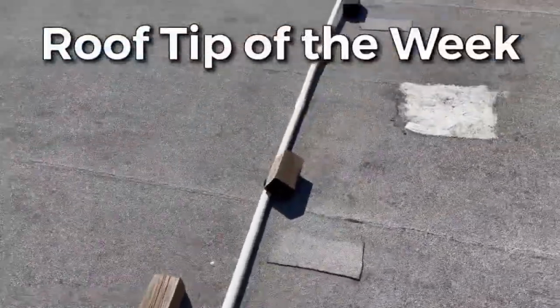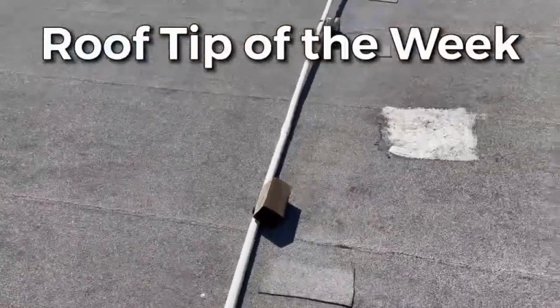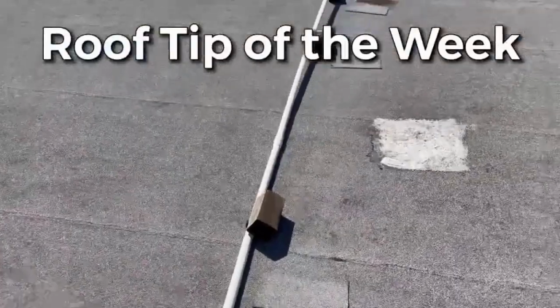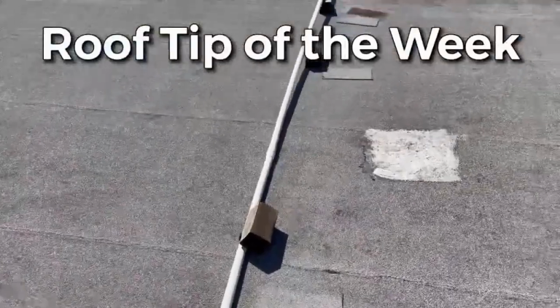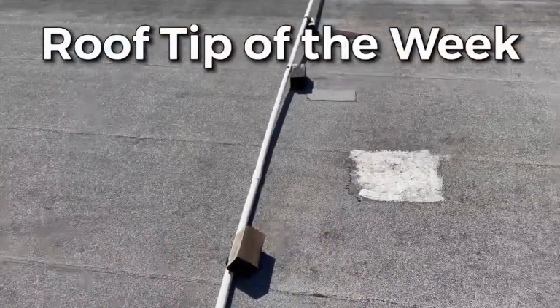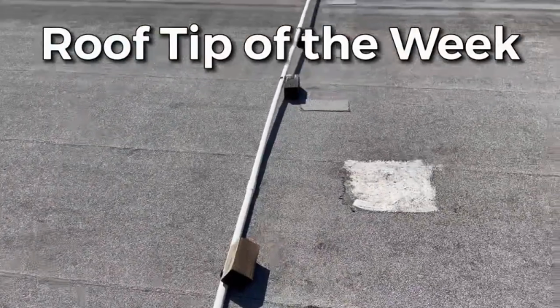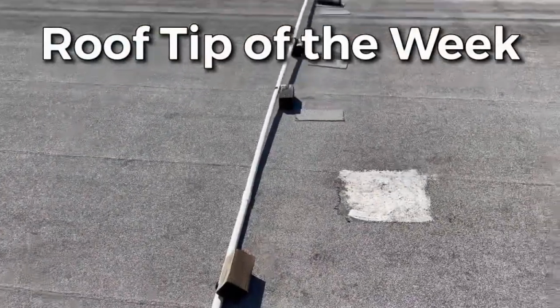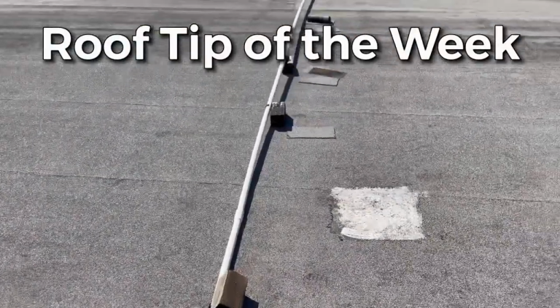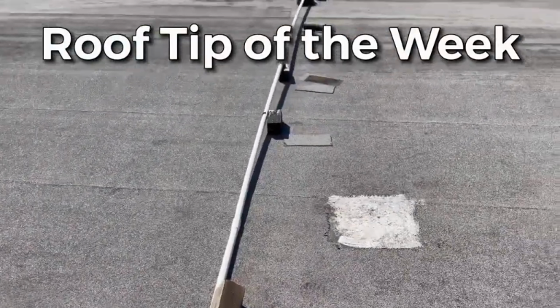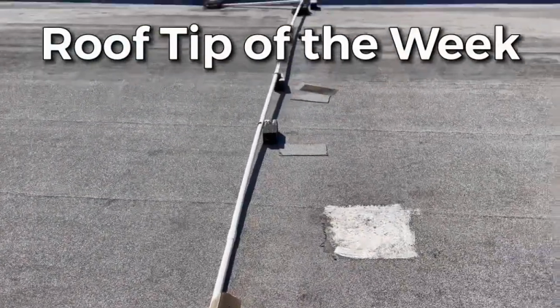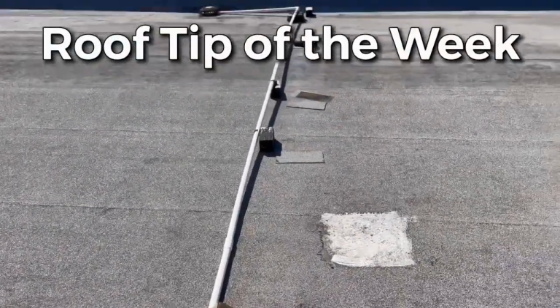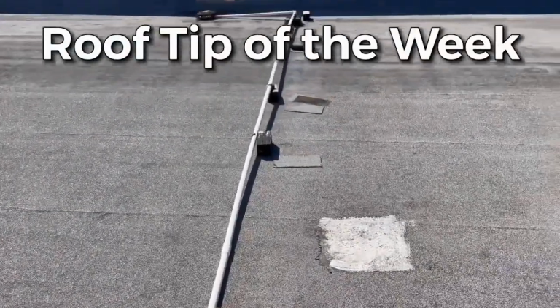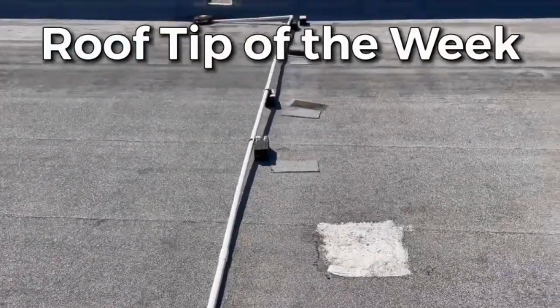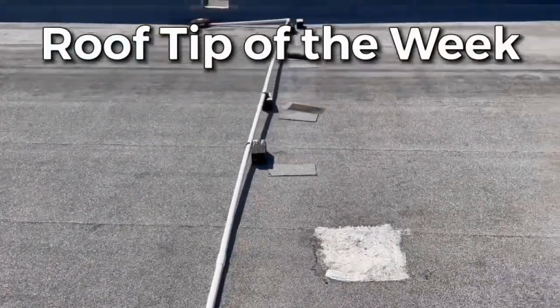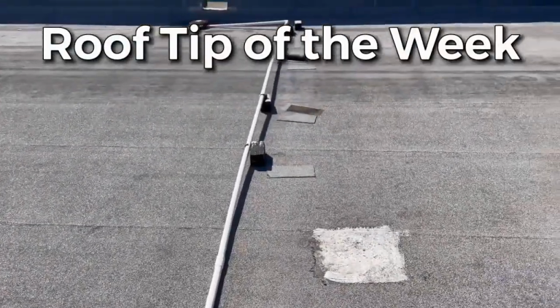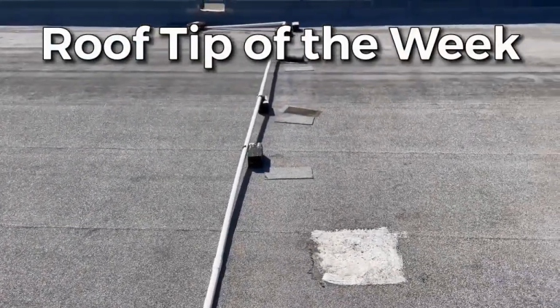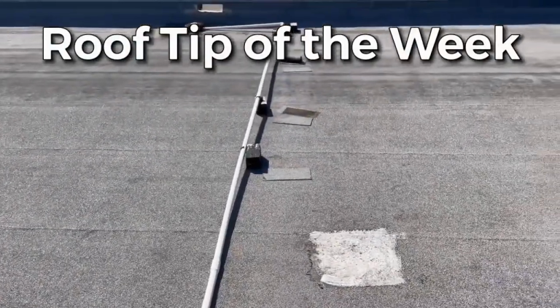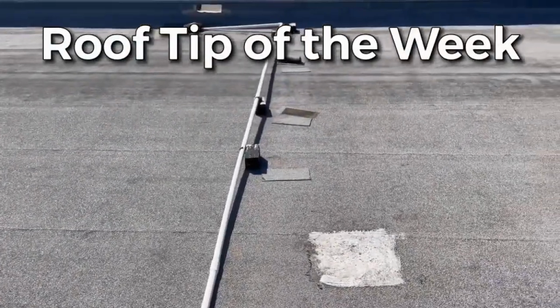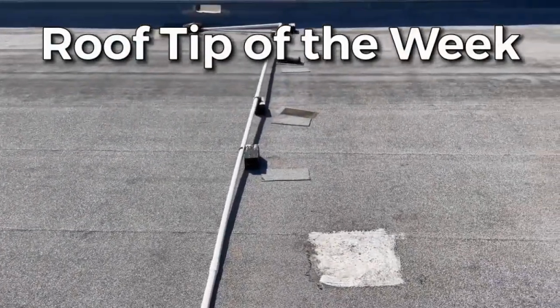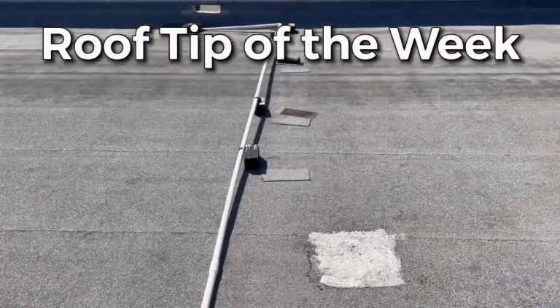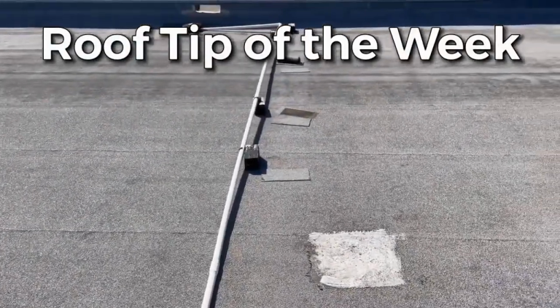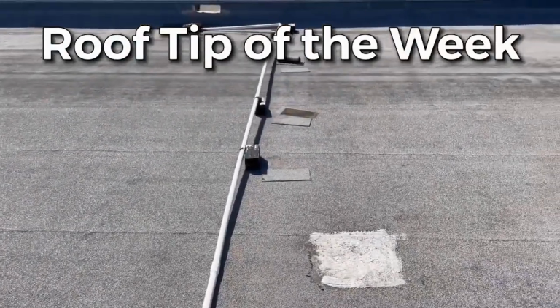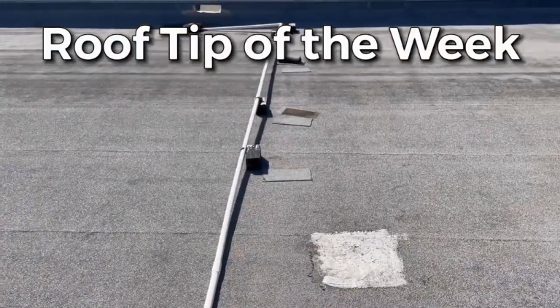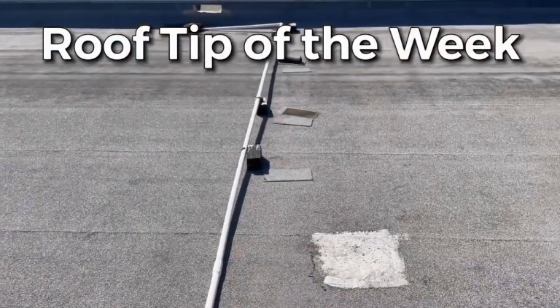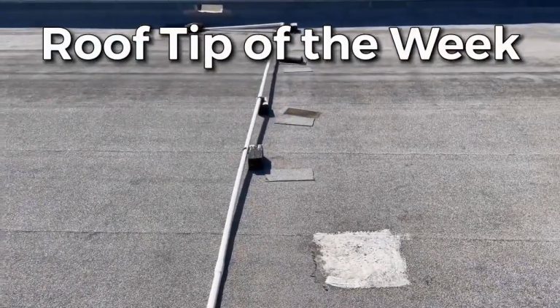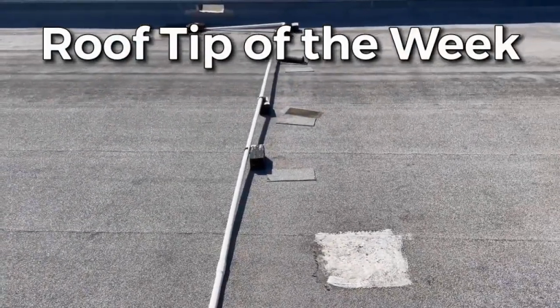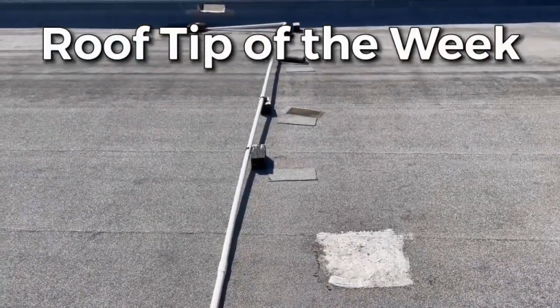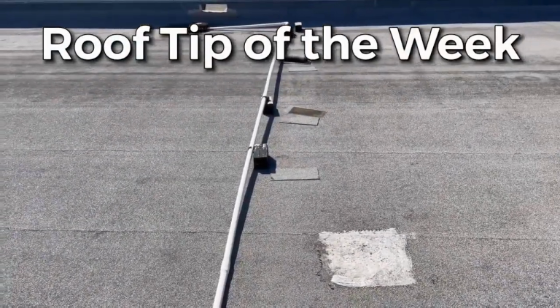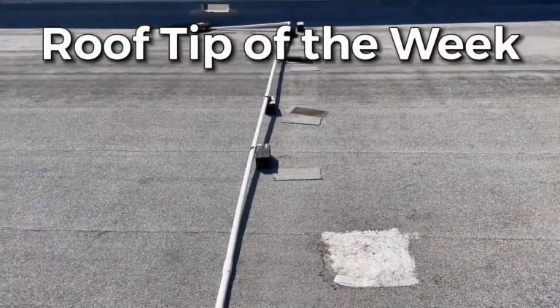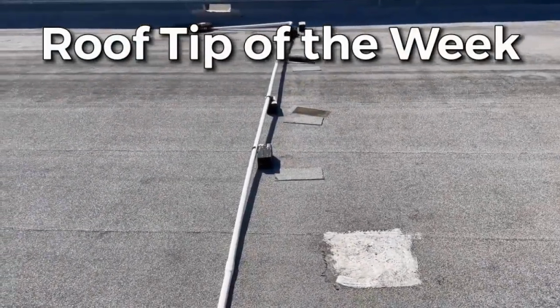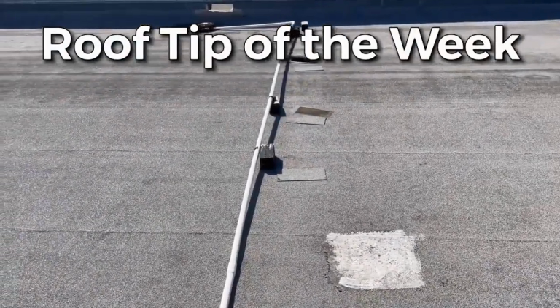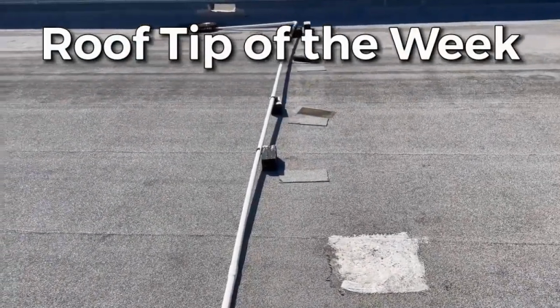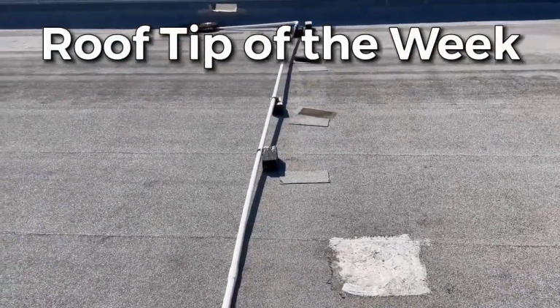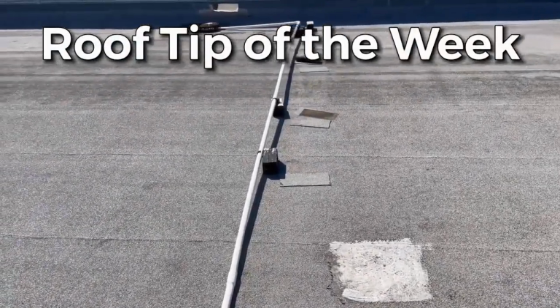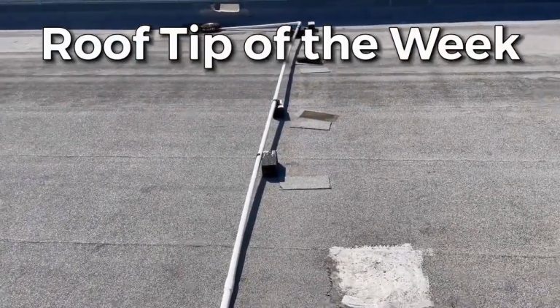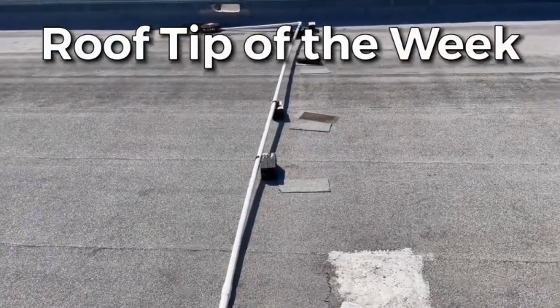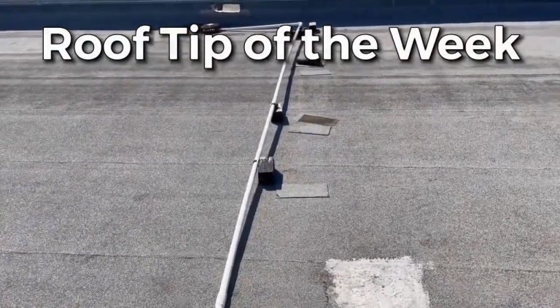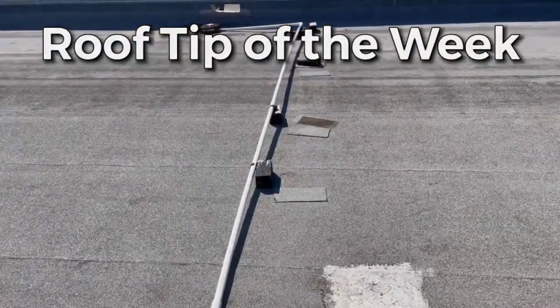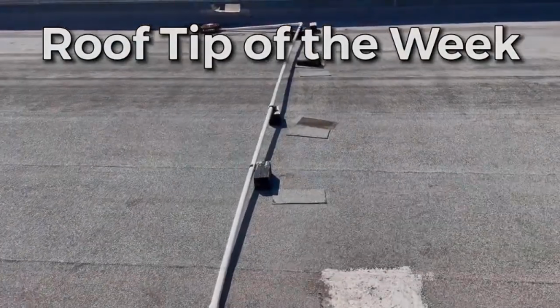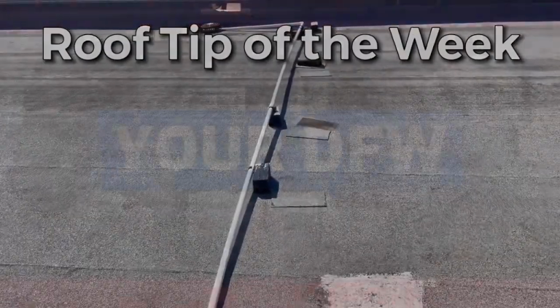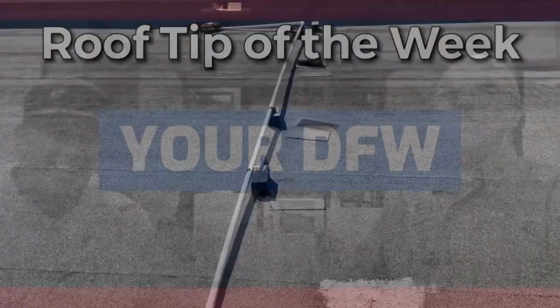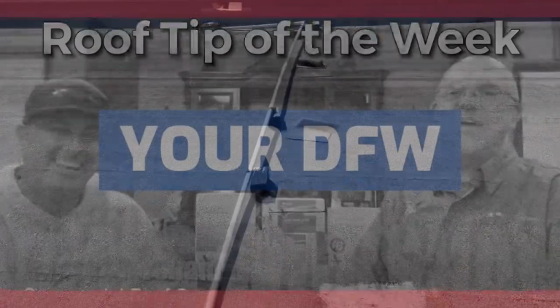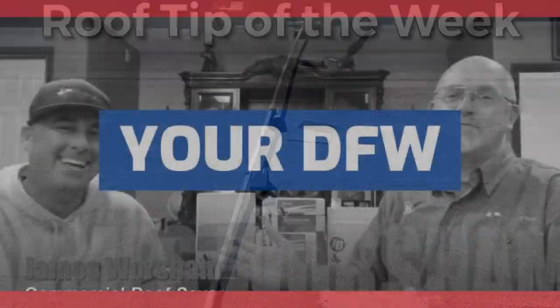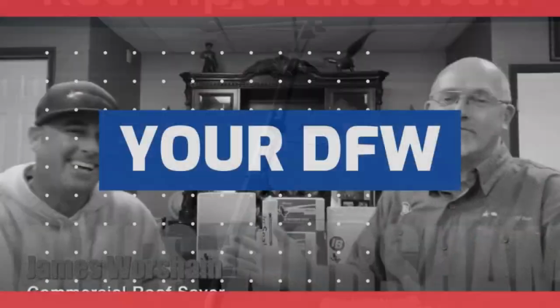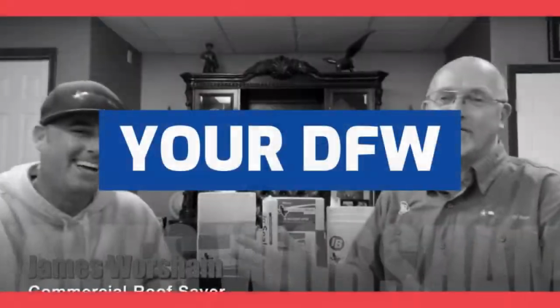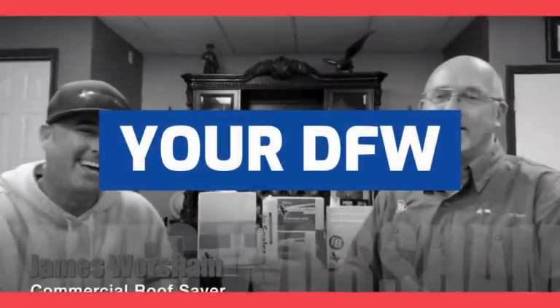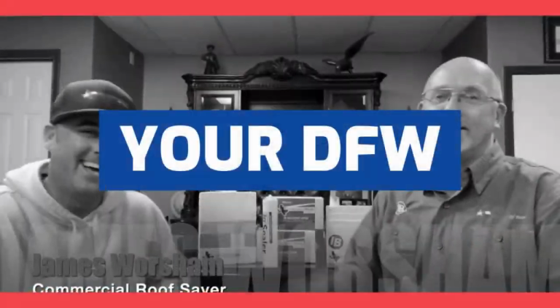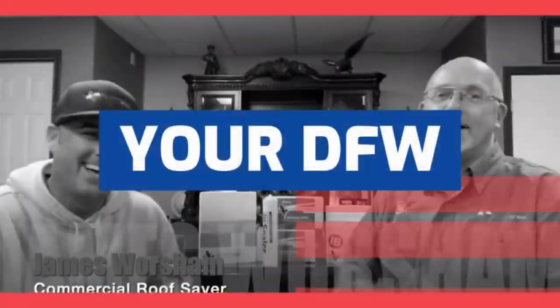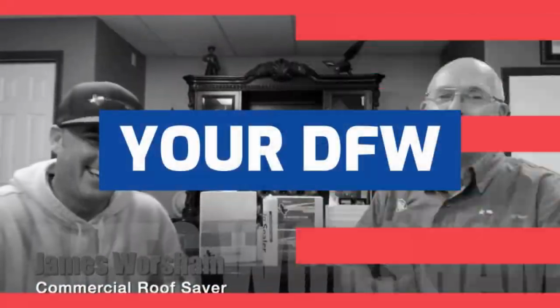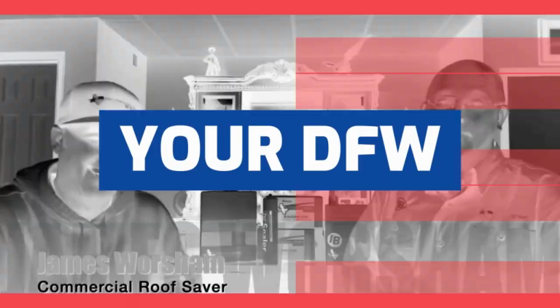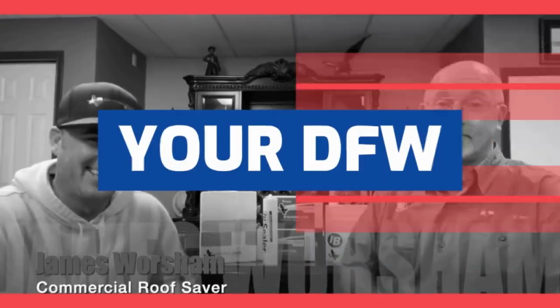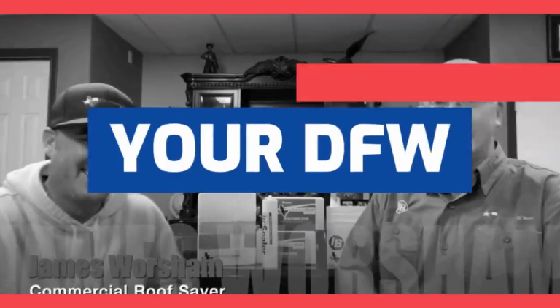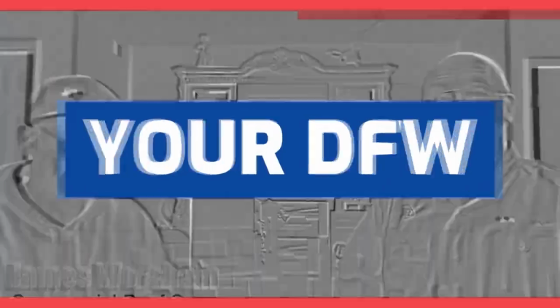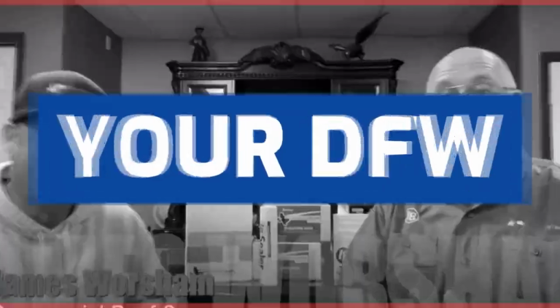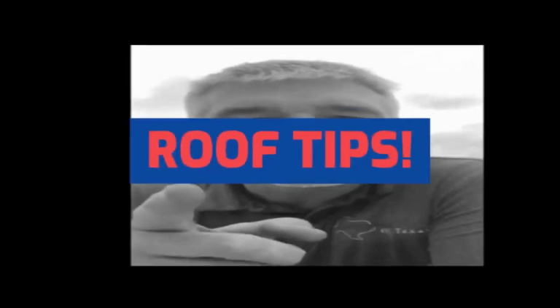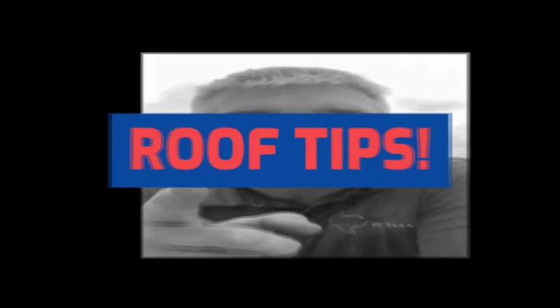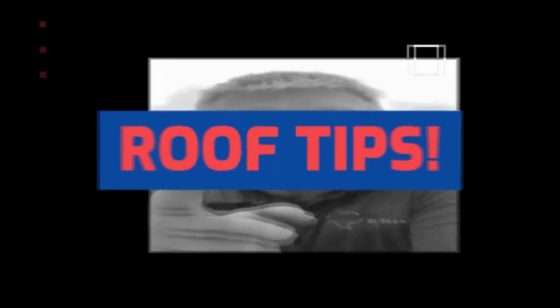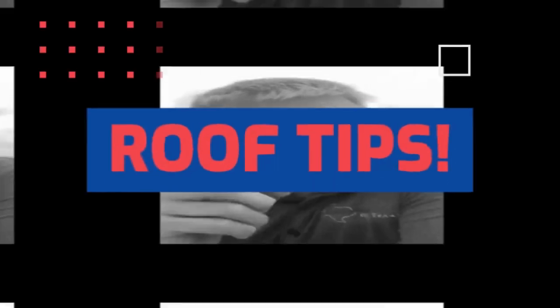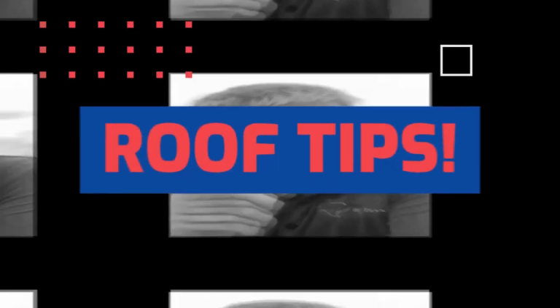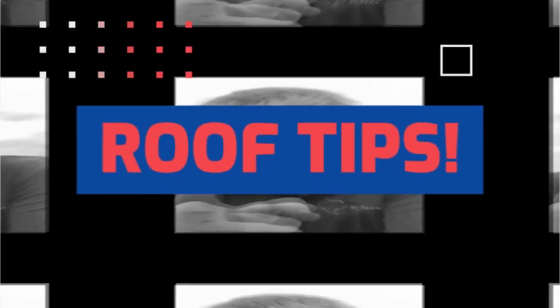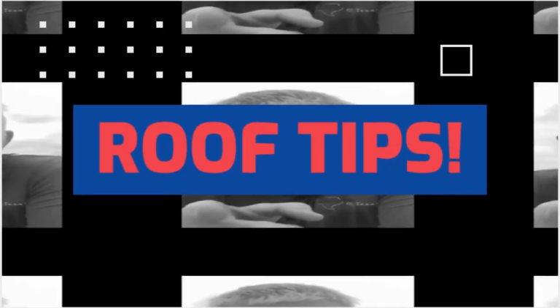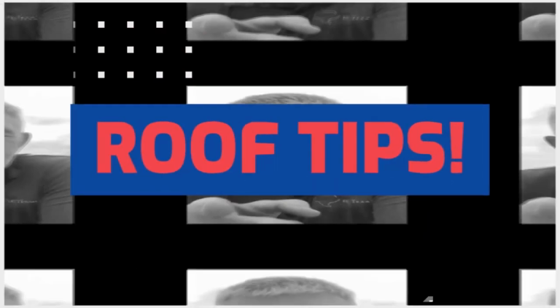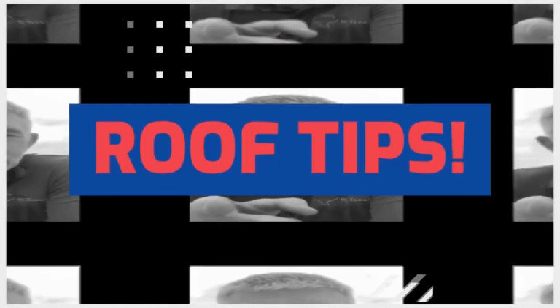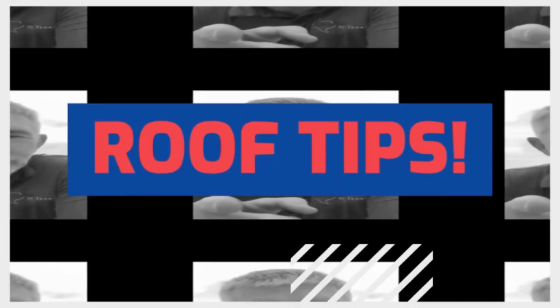If you have these on your roof and they're not secured, get someone up there to secure them. That's your roof tip this week.